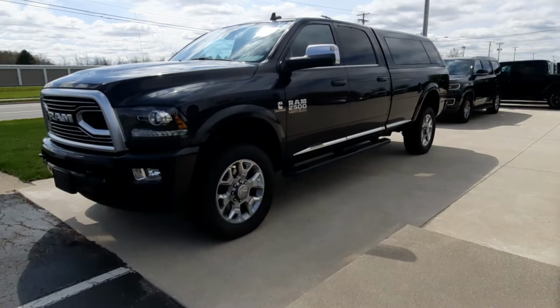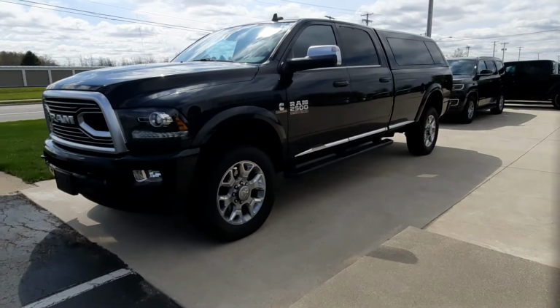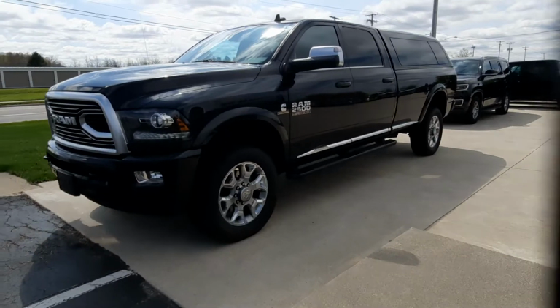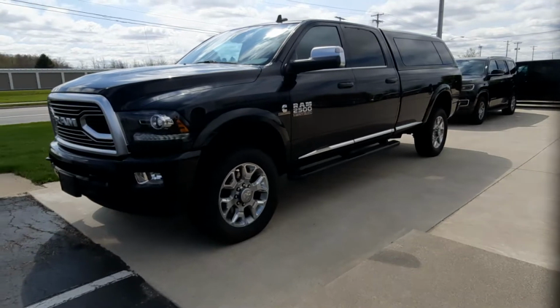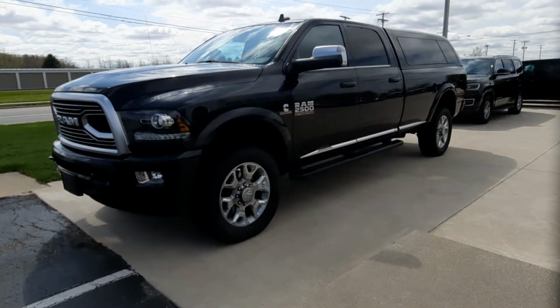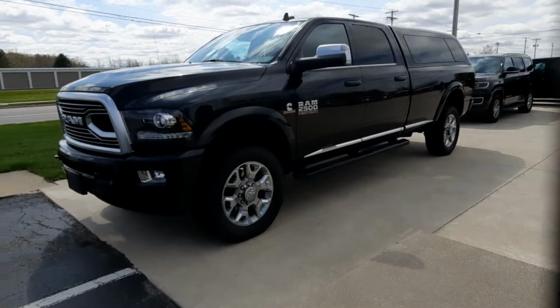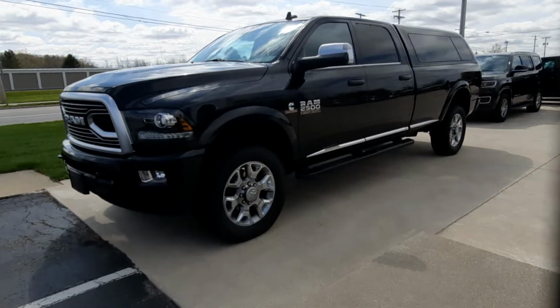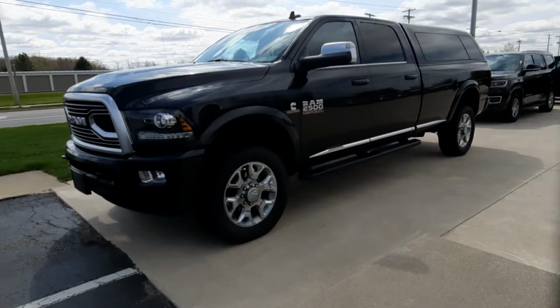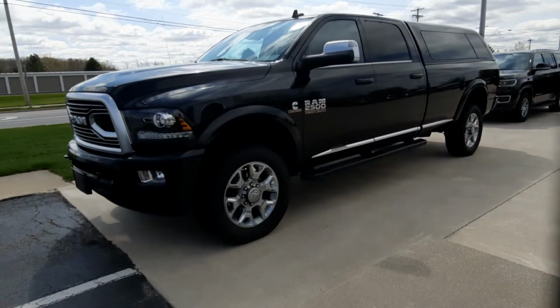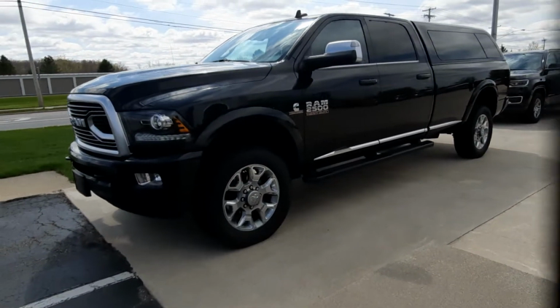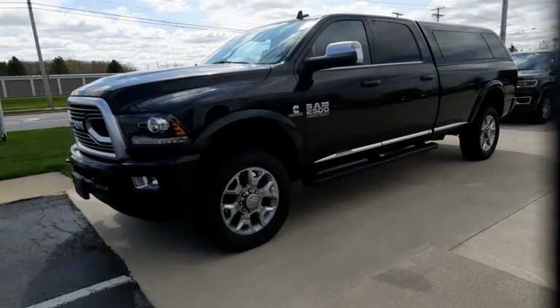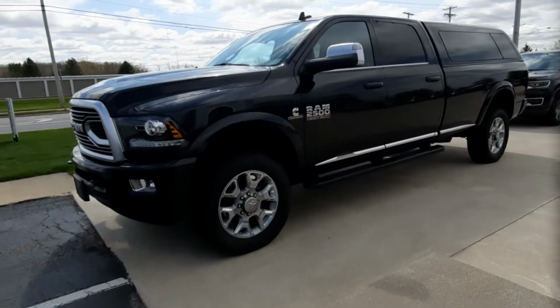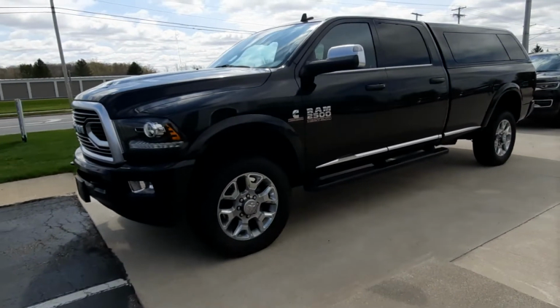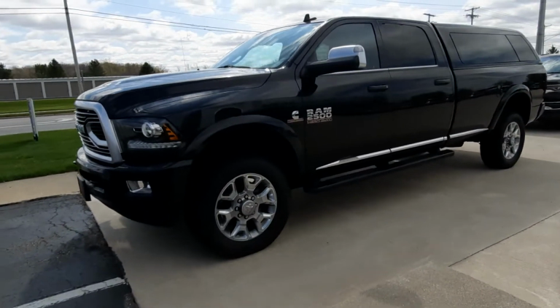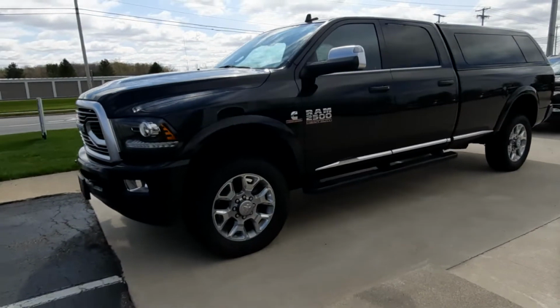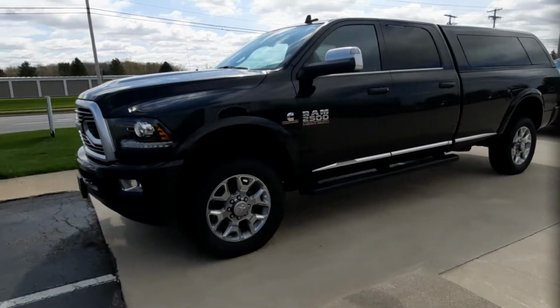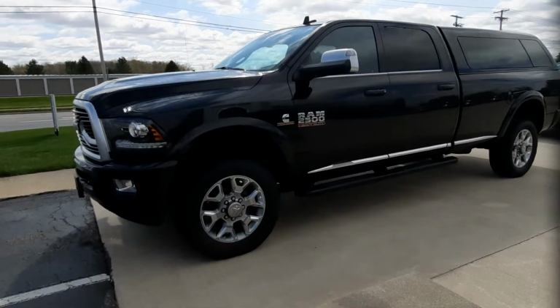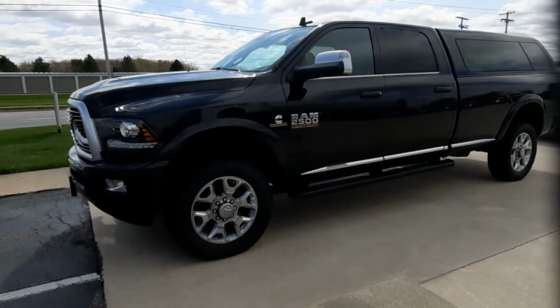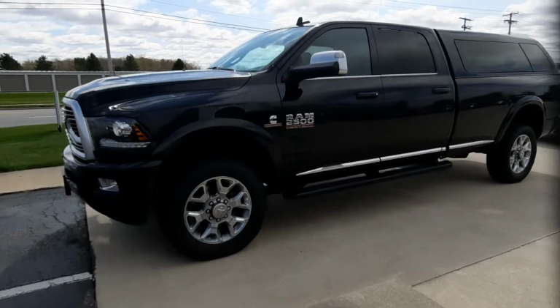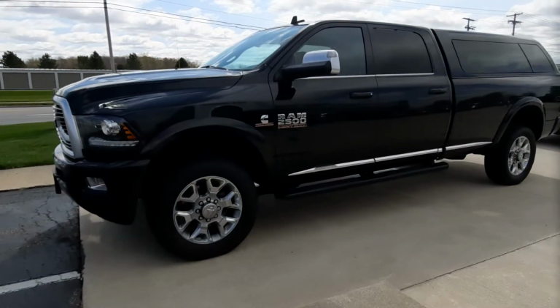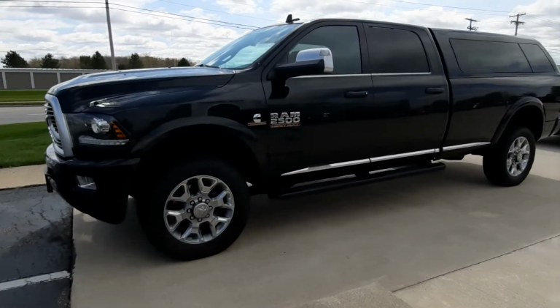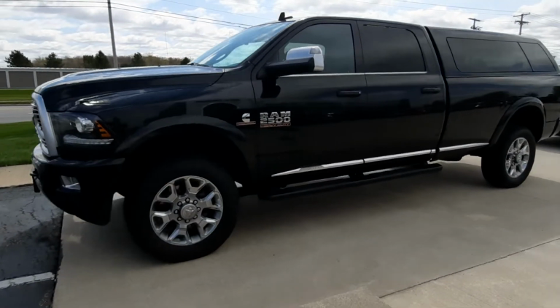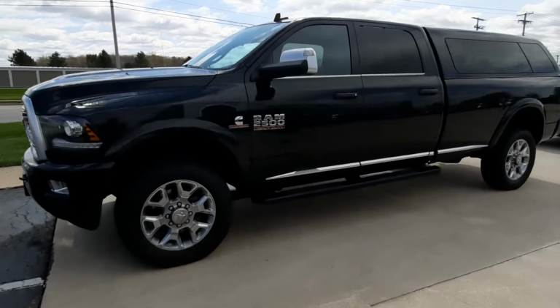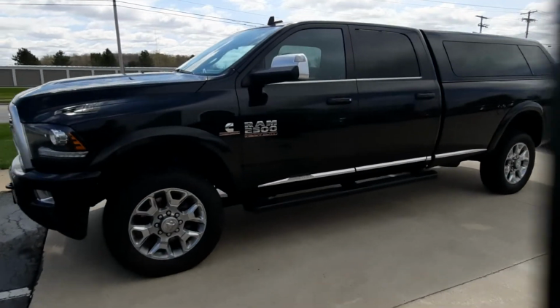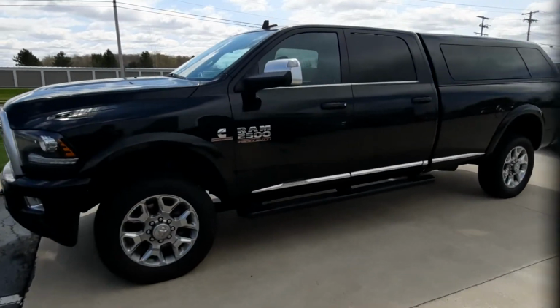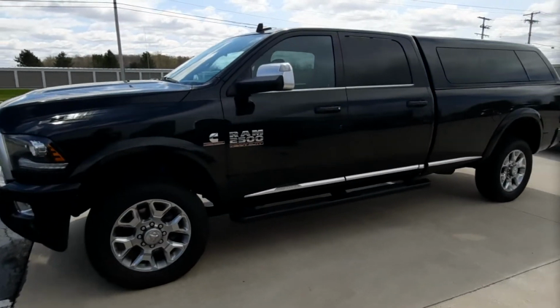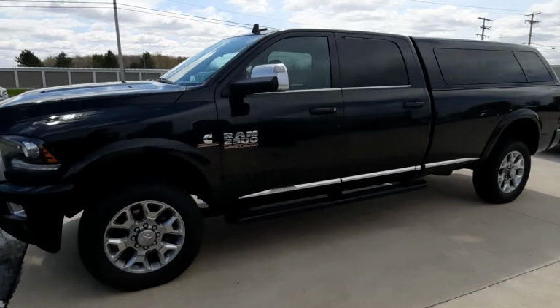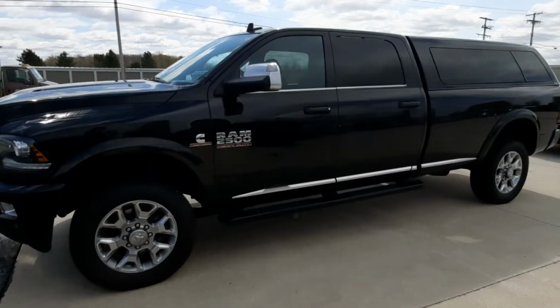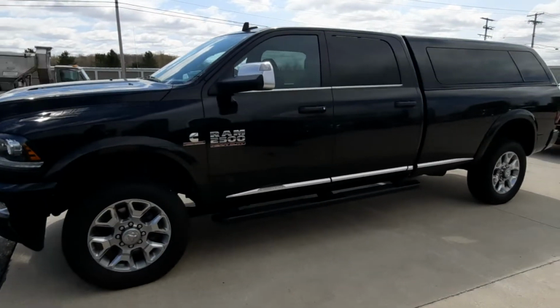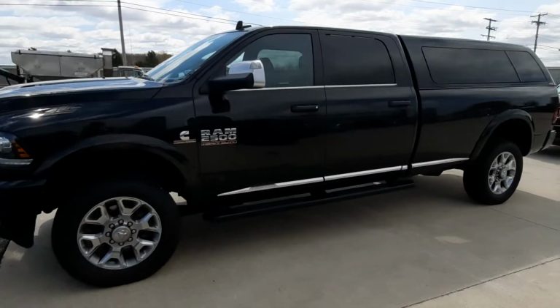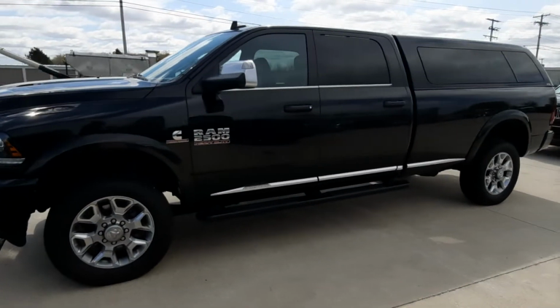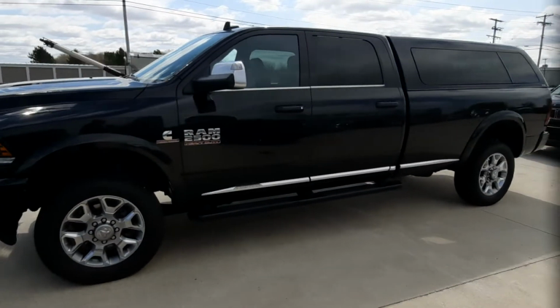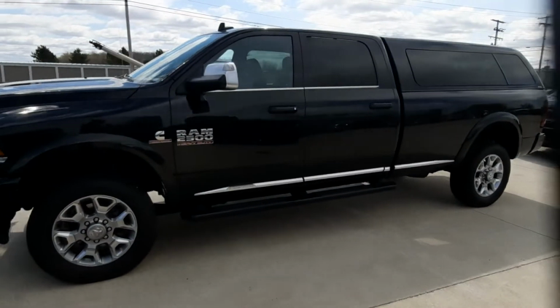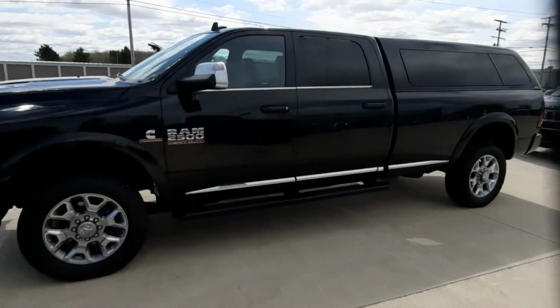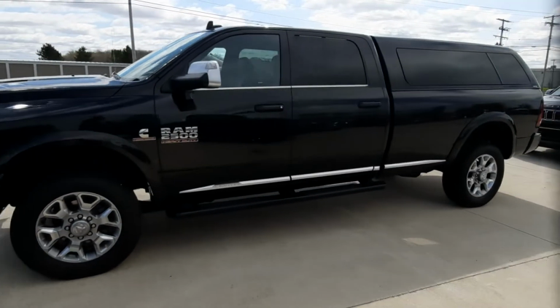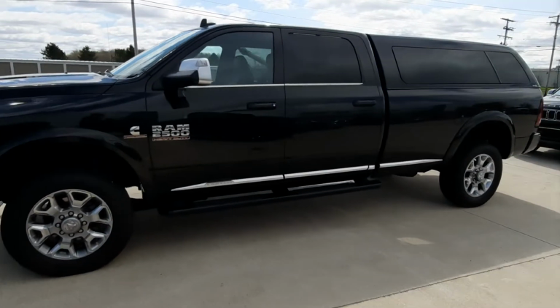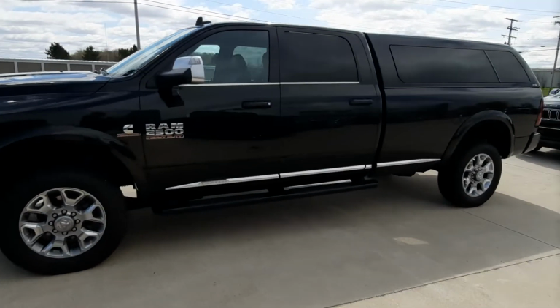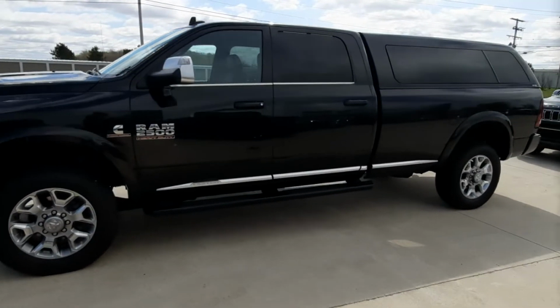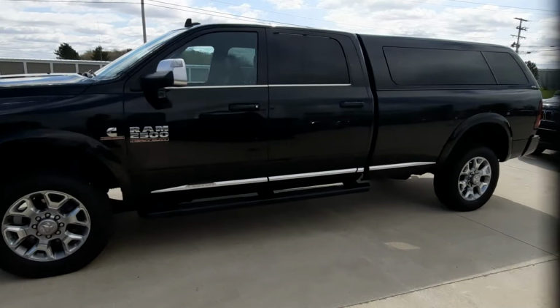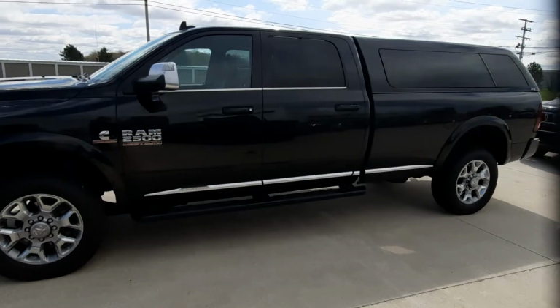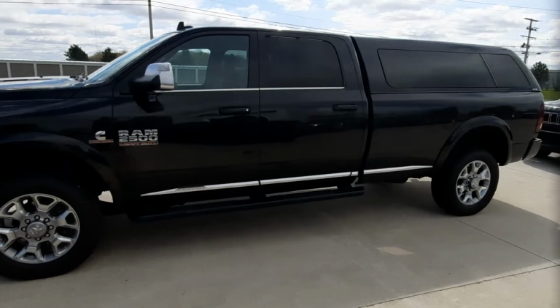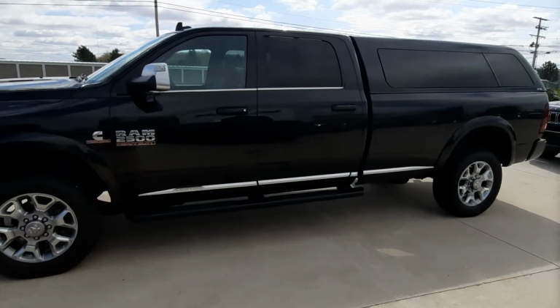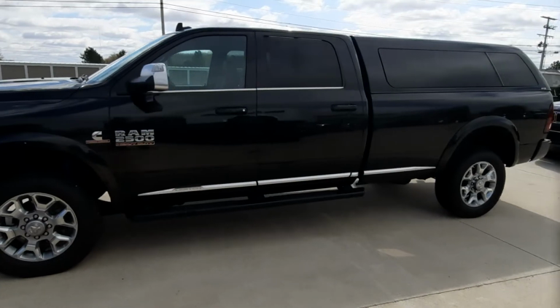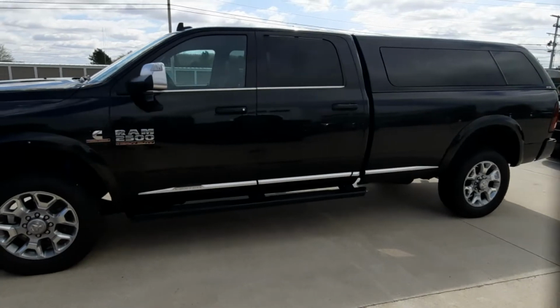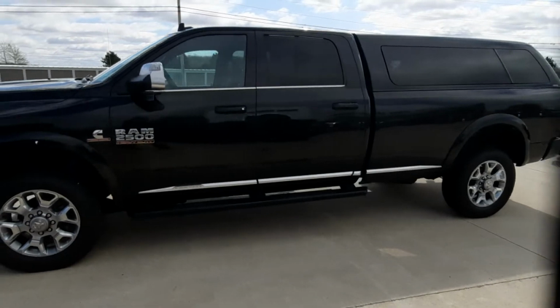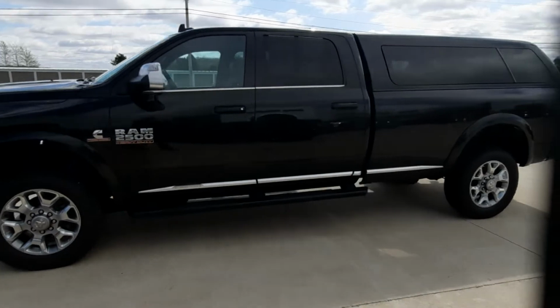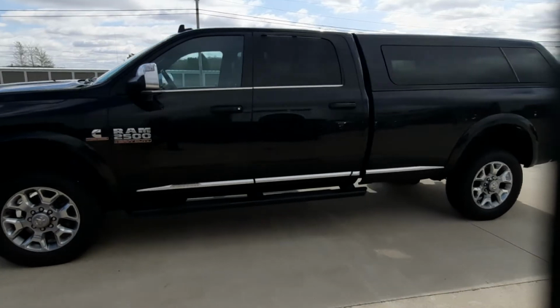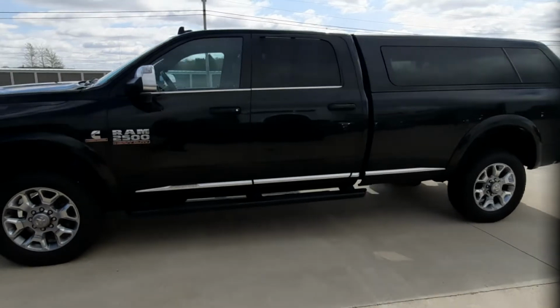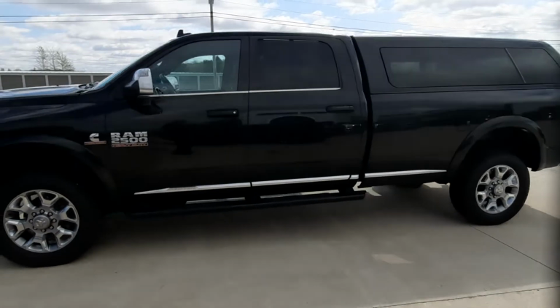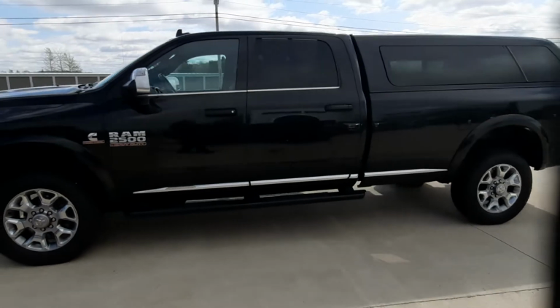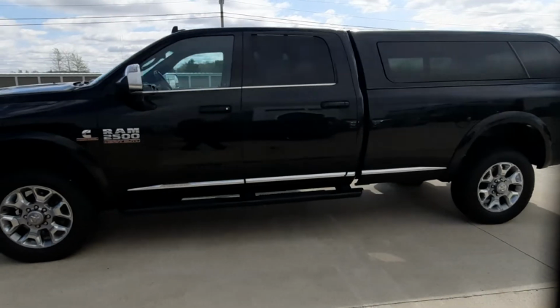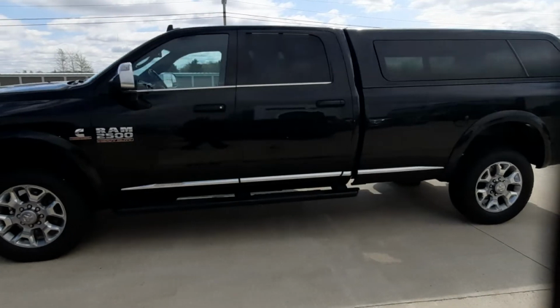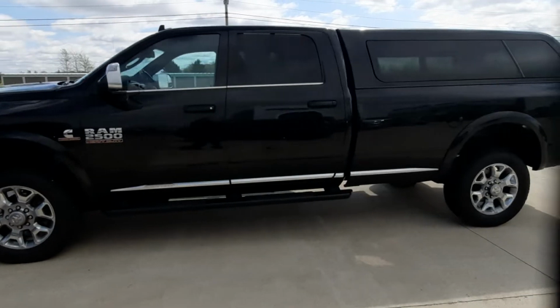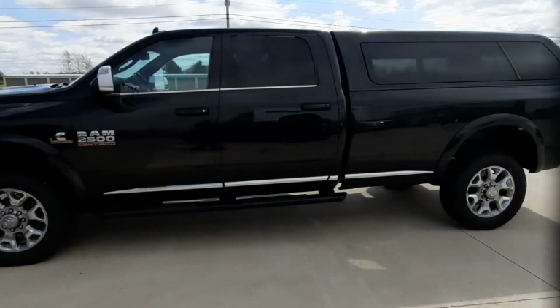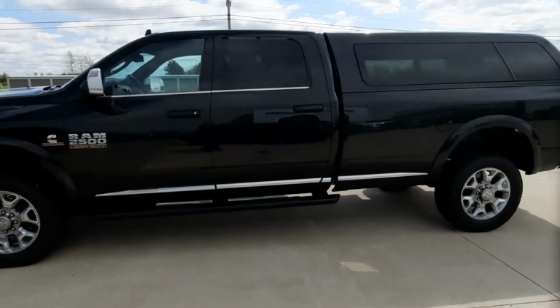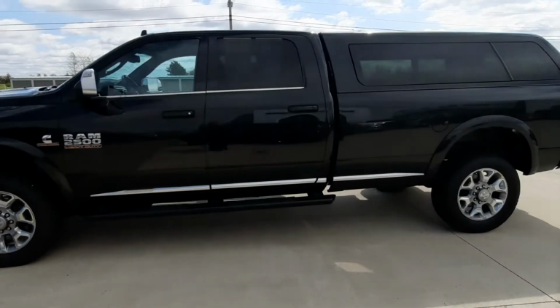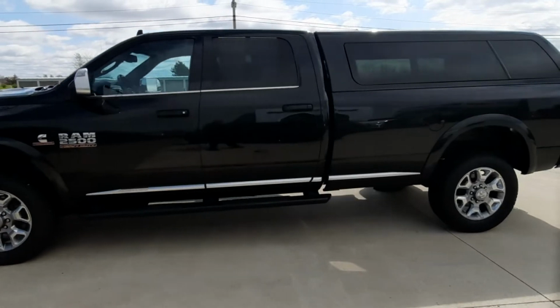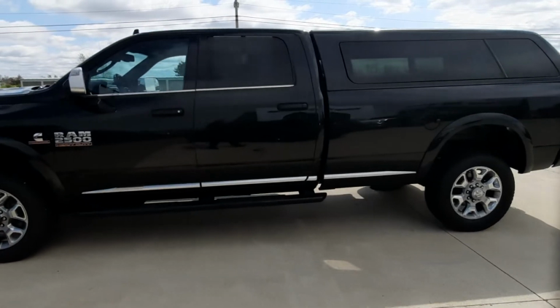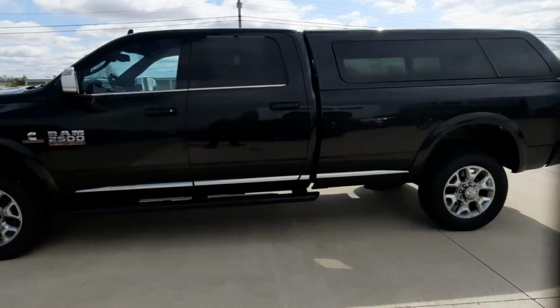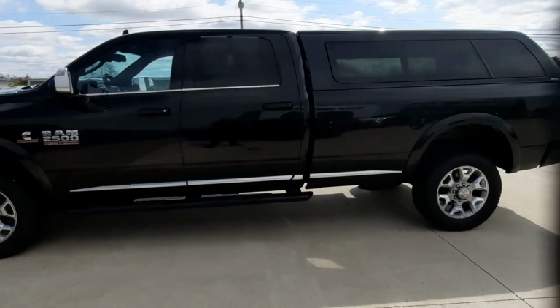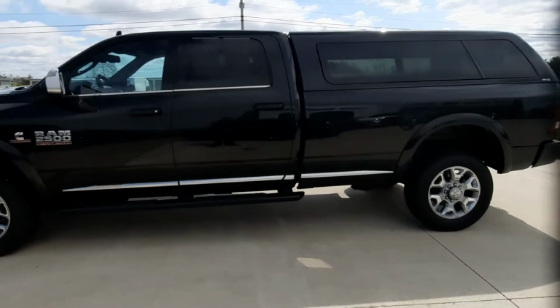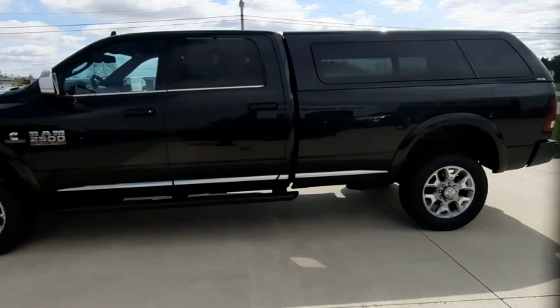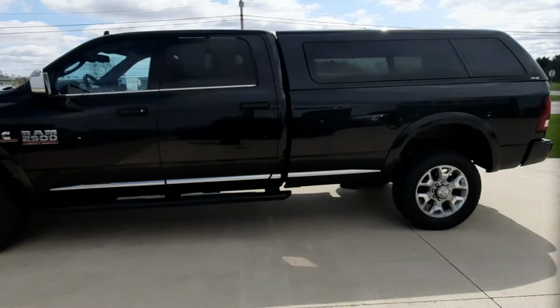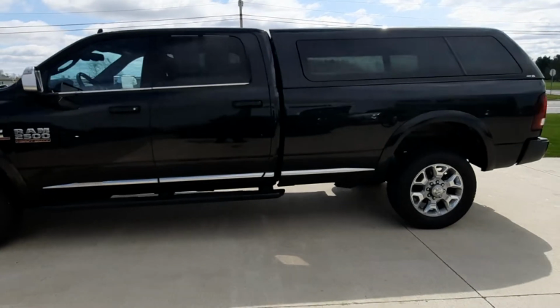Angel here at Terry Henricks Chrysler. We're going to take you on a quick walk around of this 2018 Ram 2500 Limited.